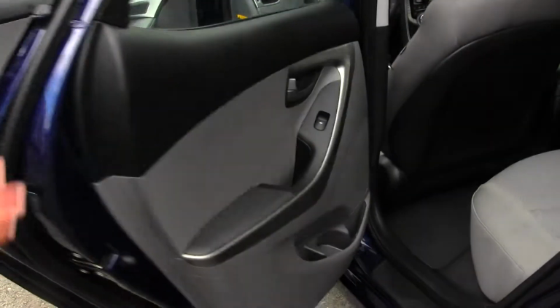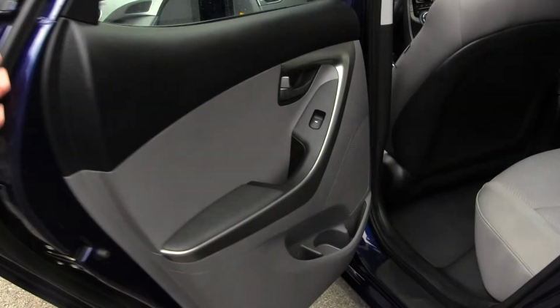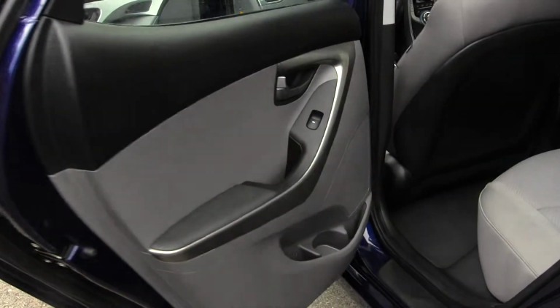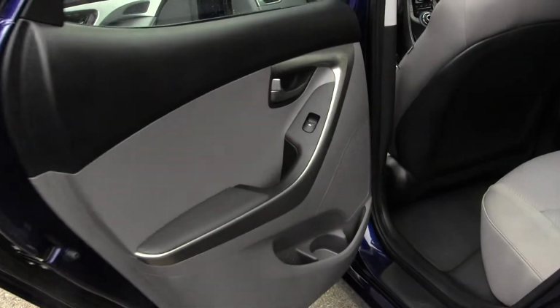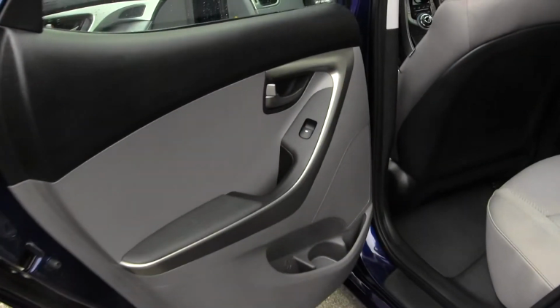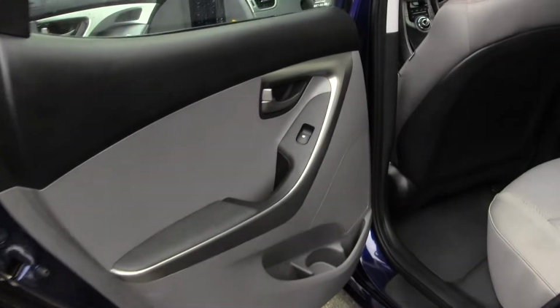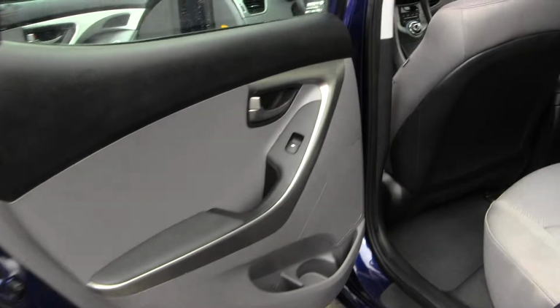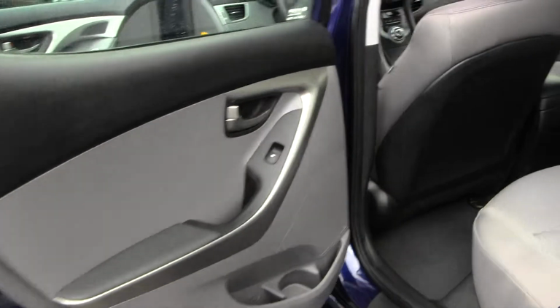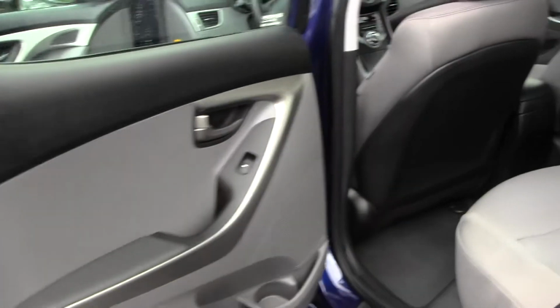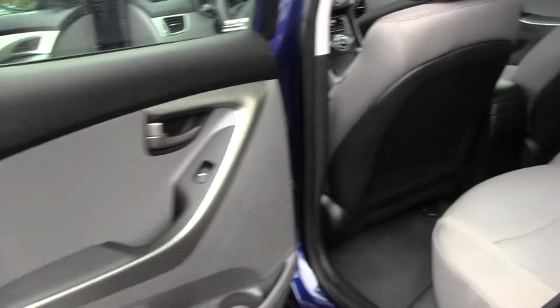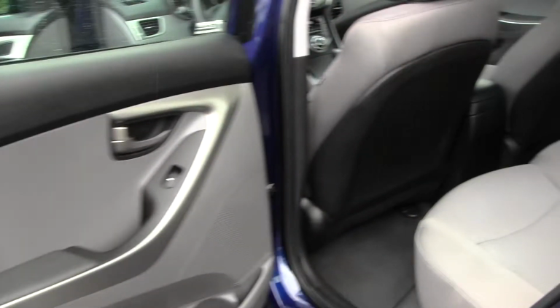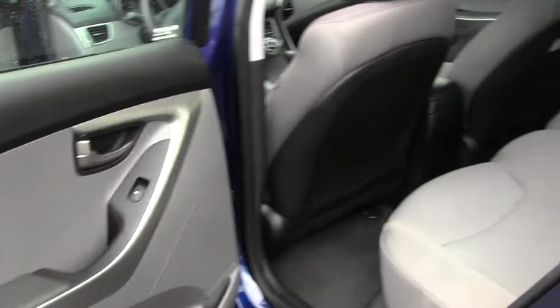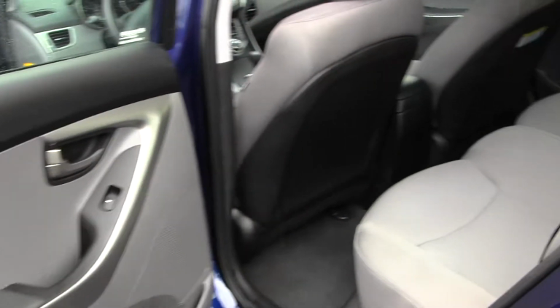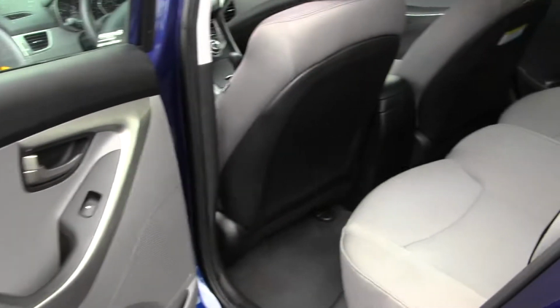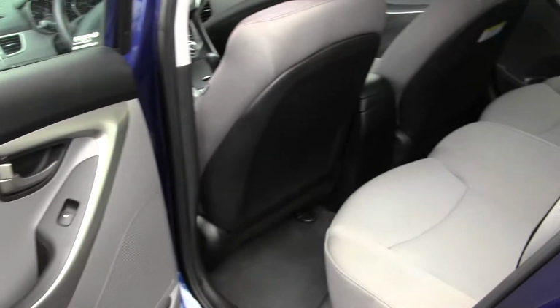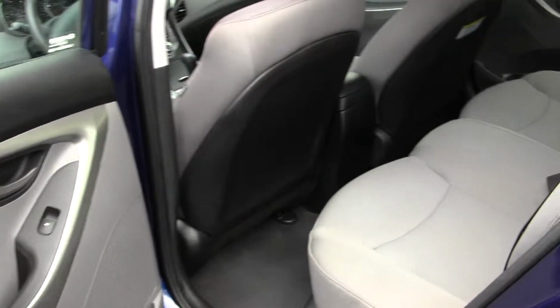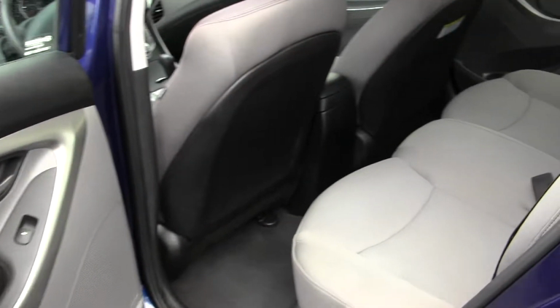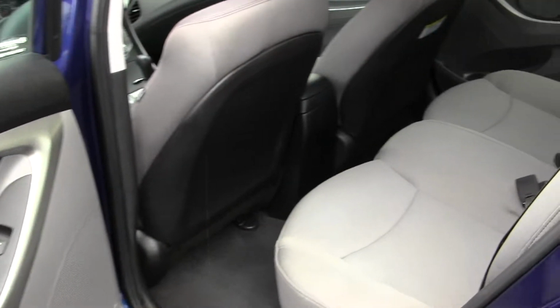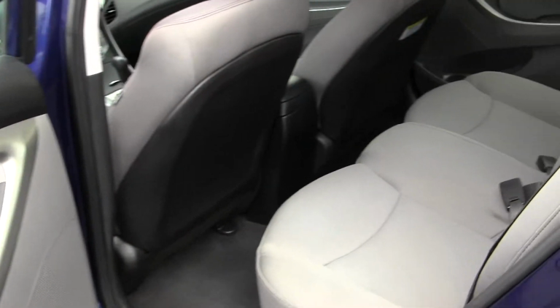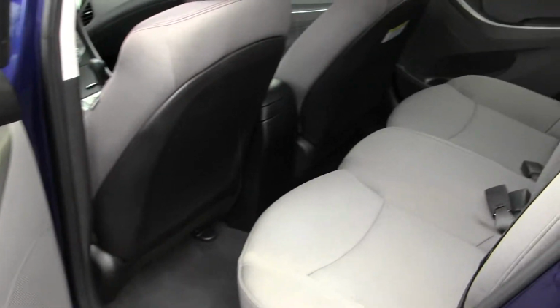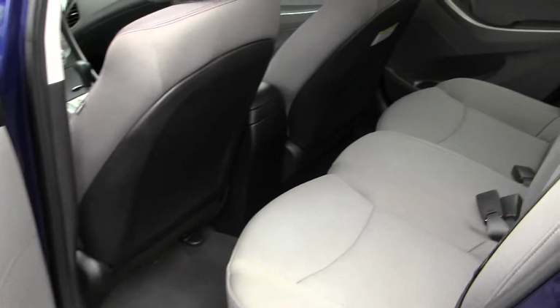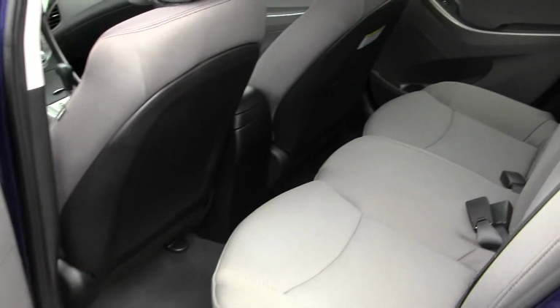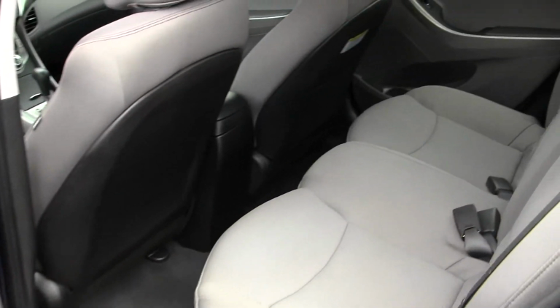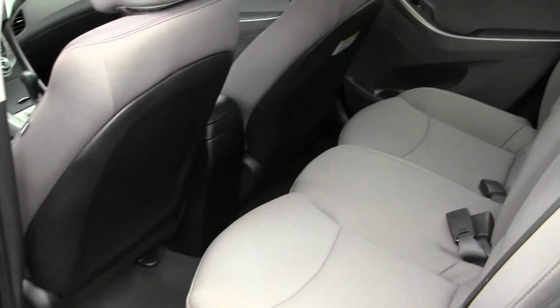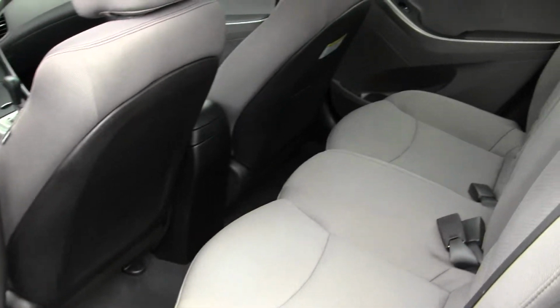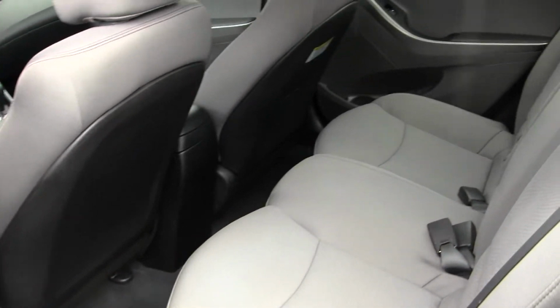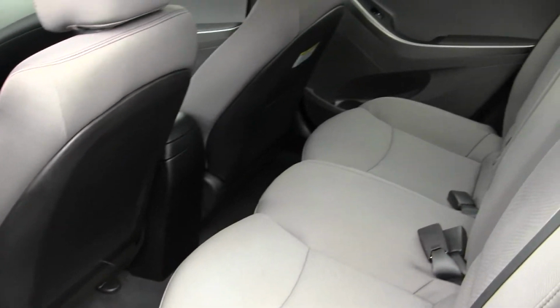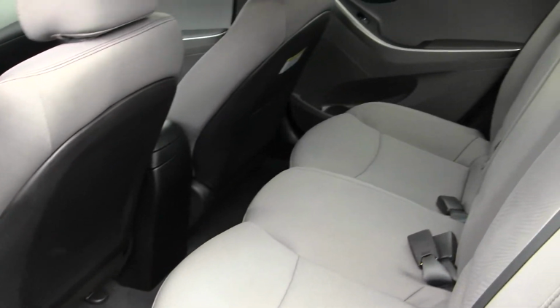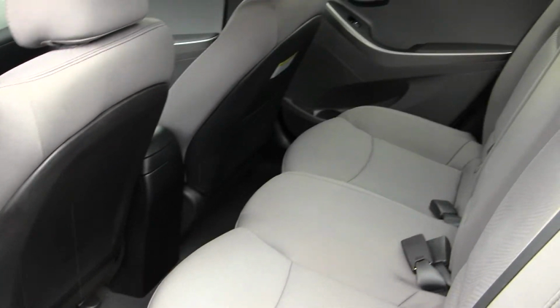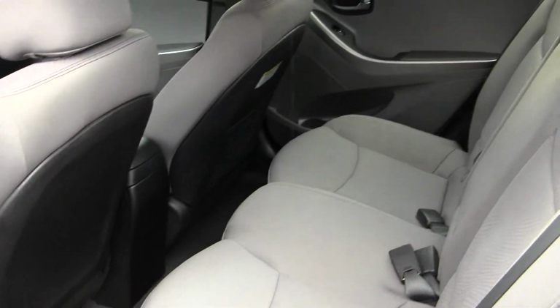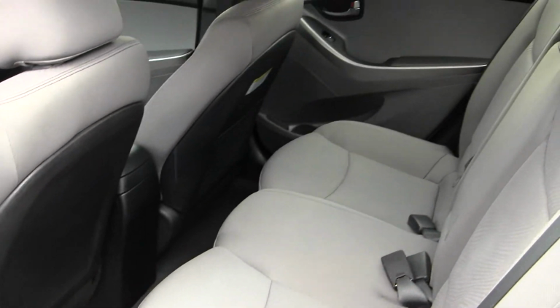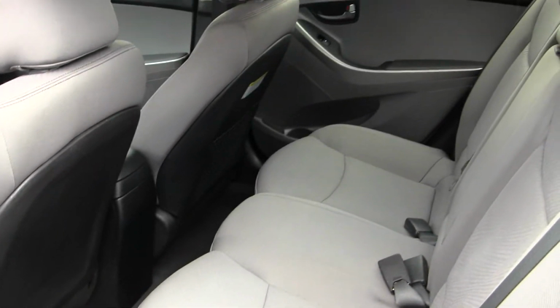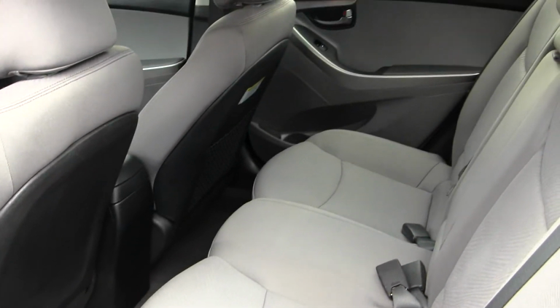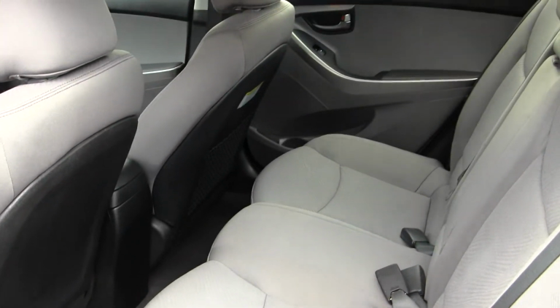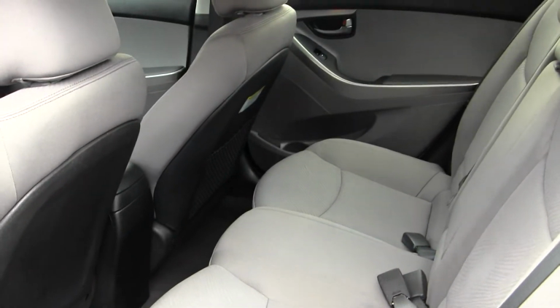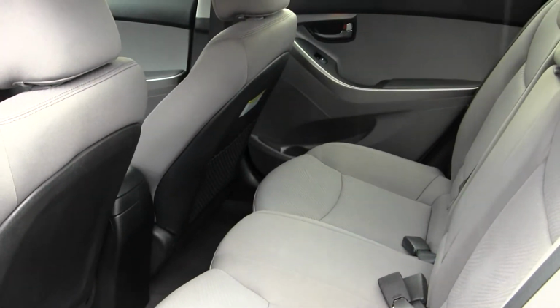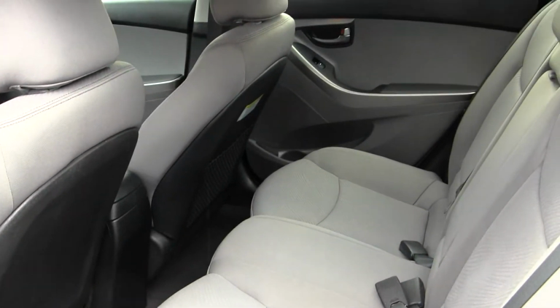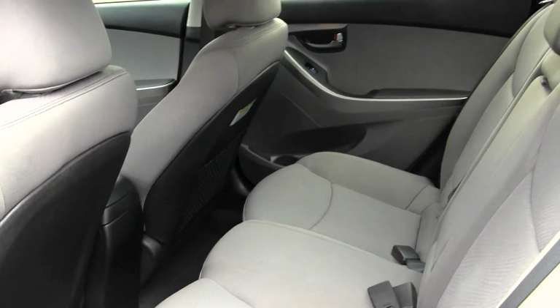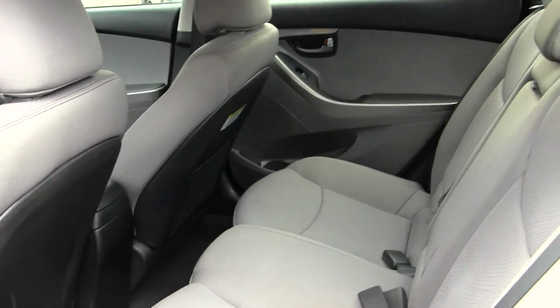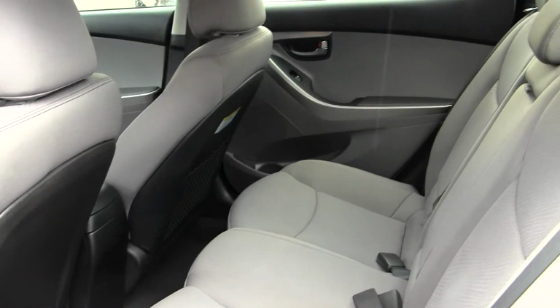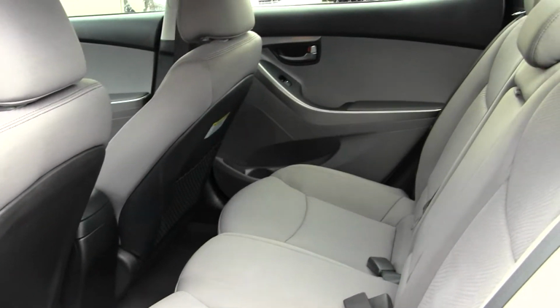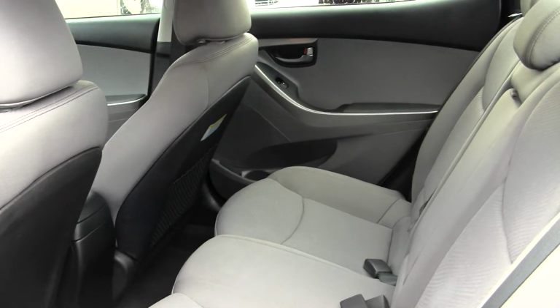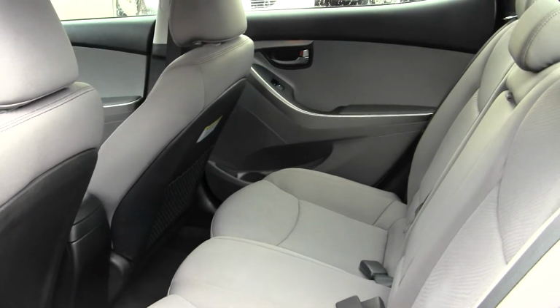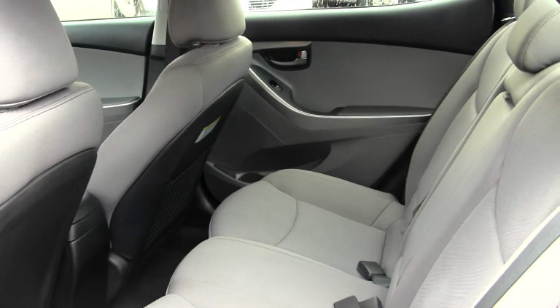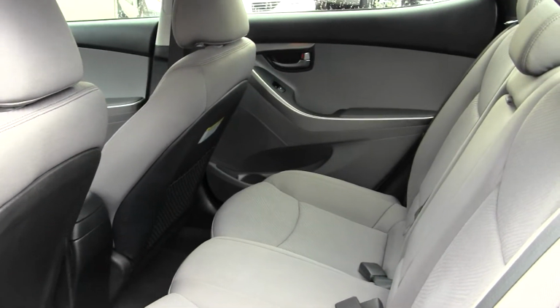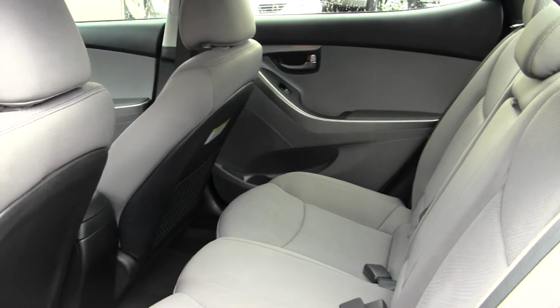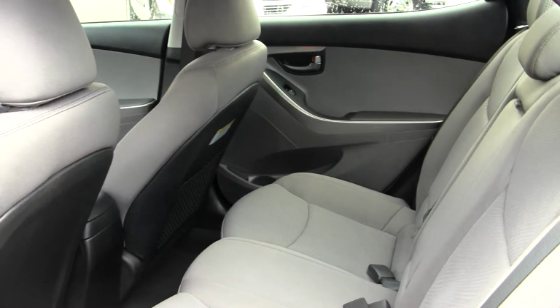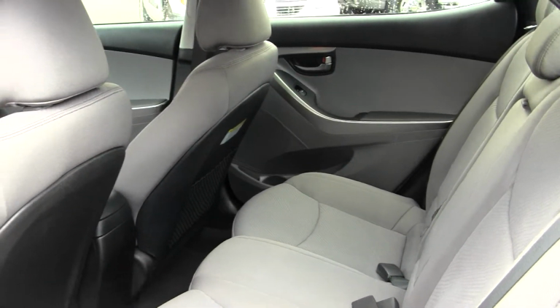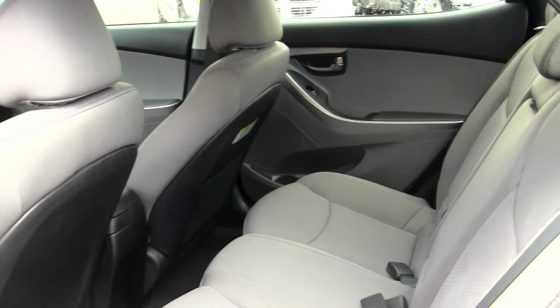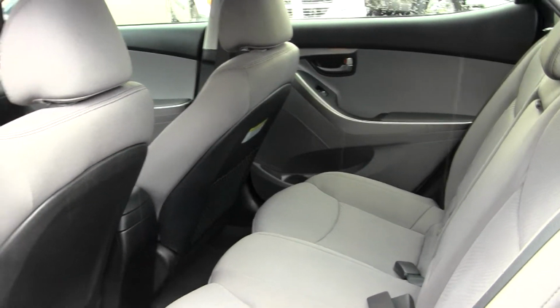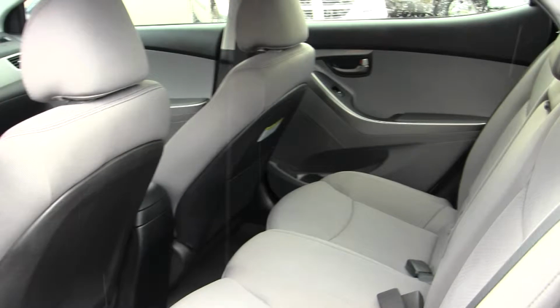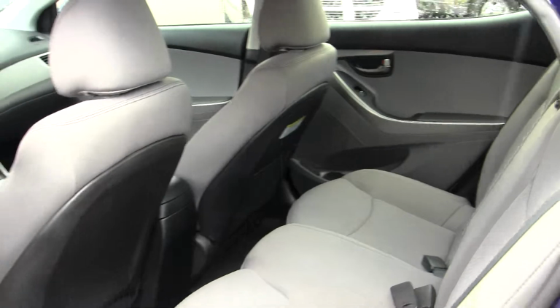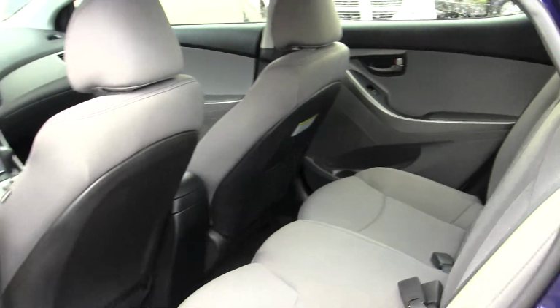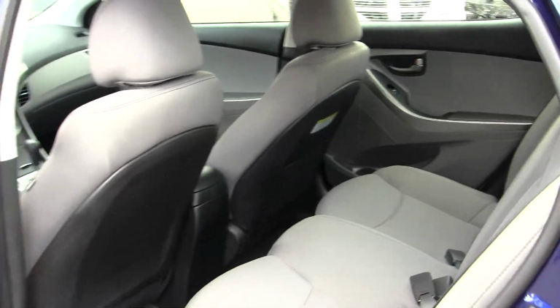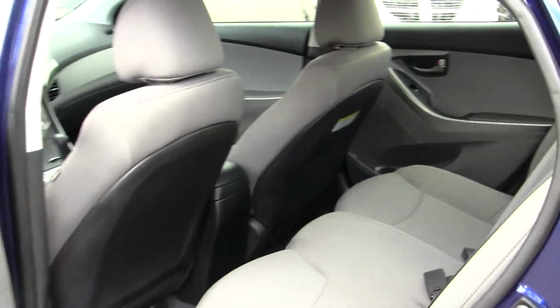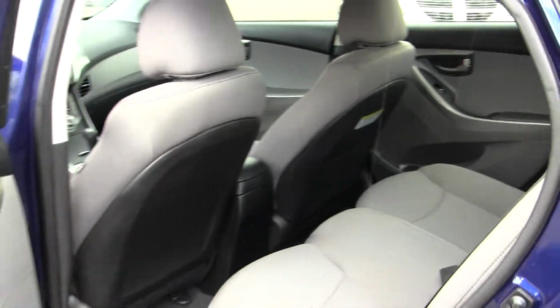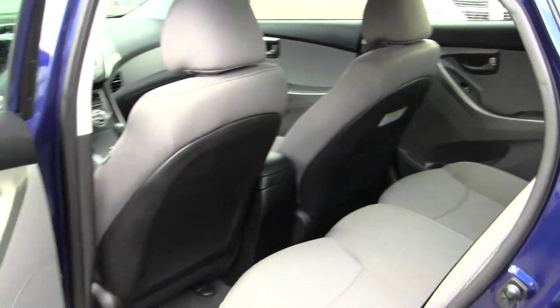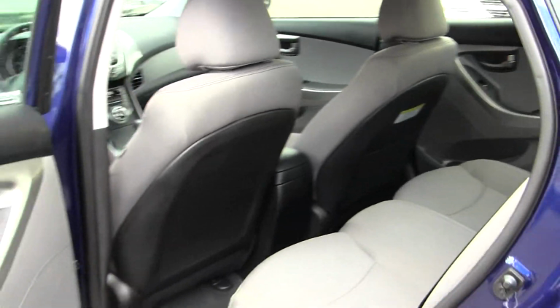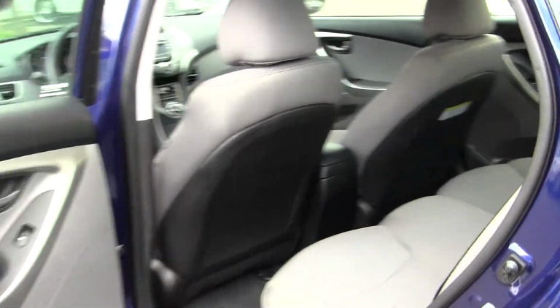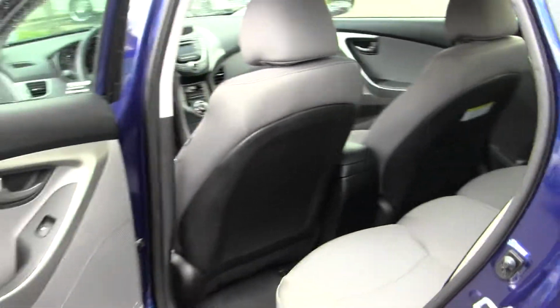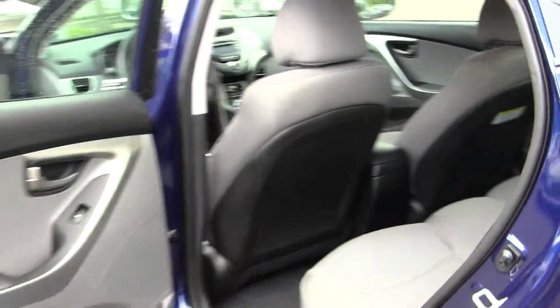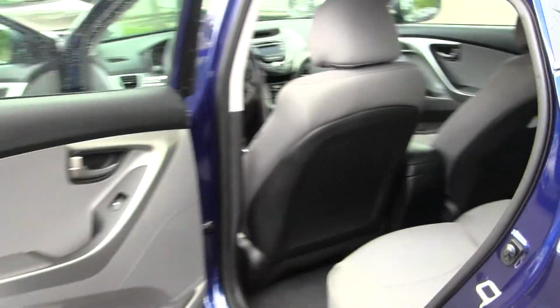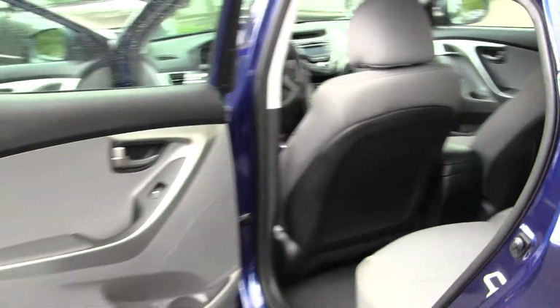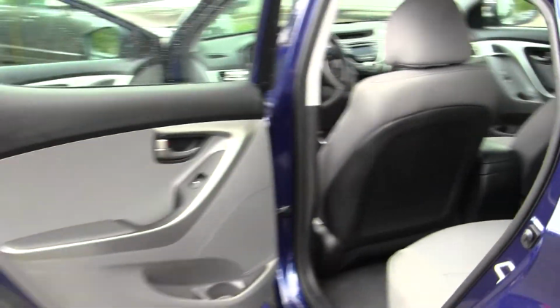The back seat comfortably seats three full-size adults. As you can see, you have lots of legroom back there — nice and spacious for you.